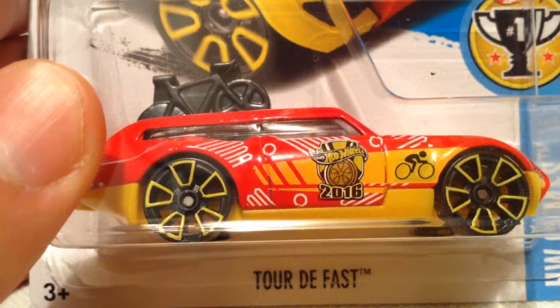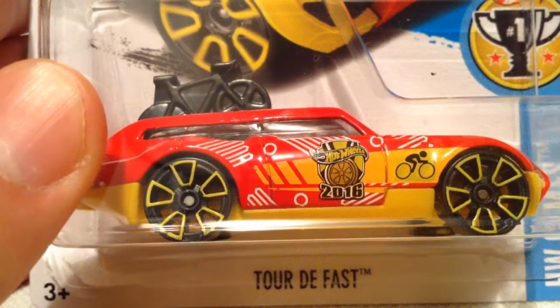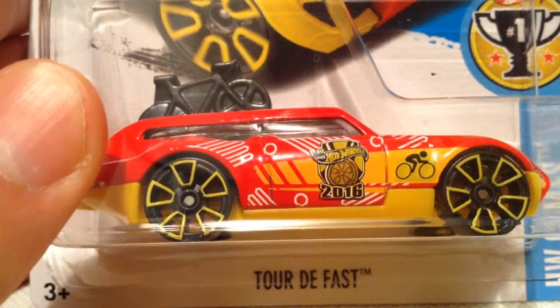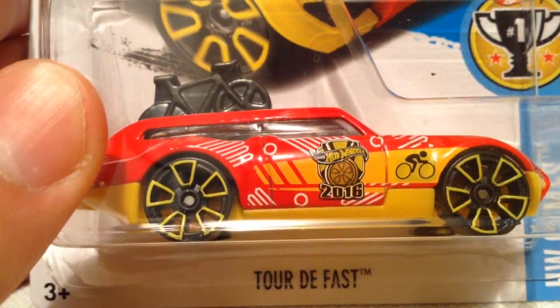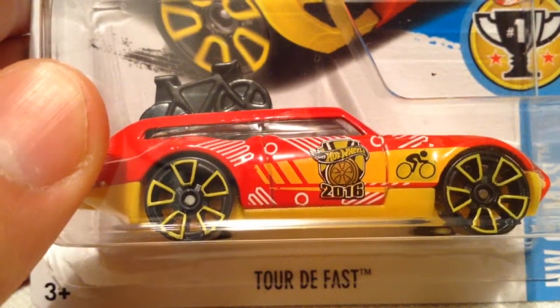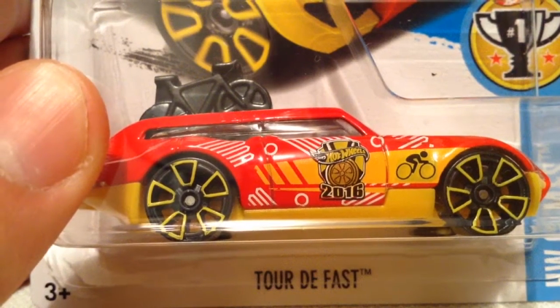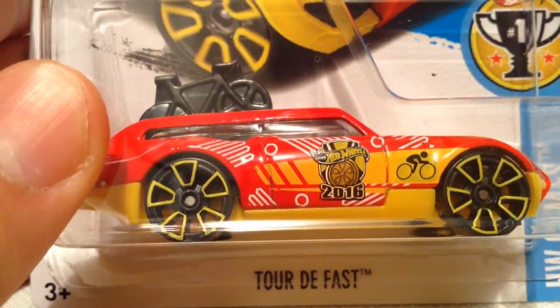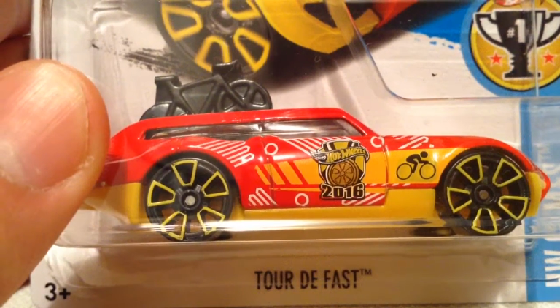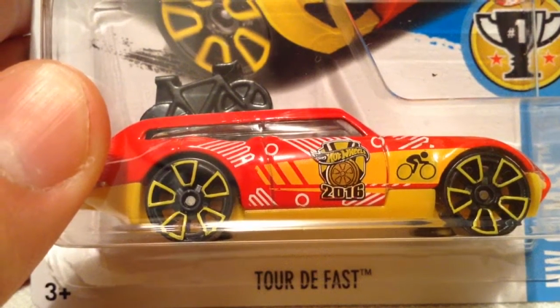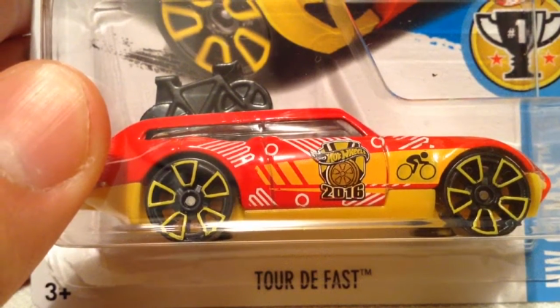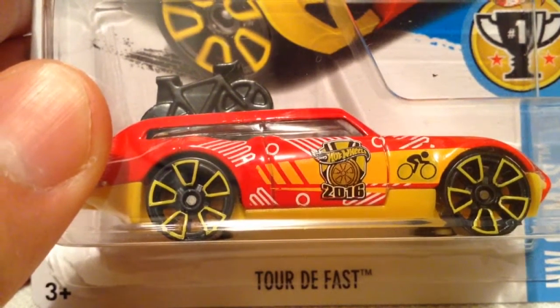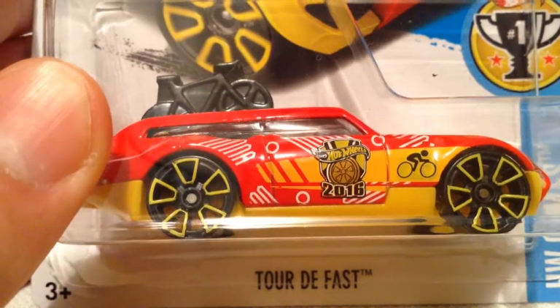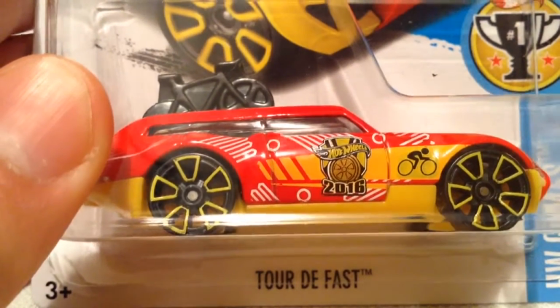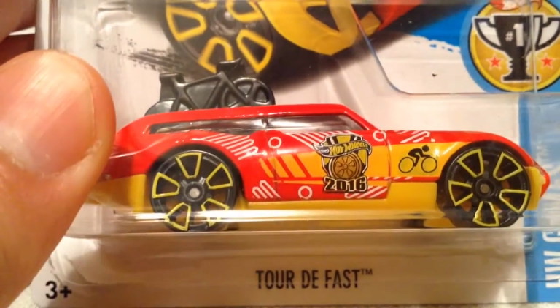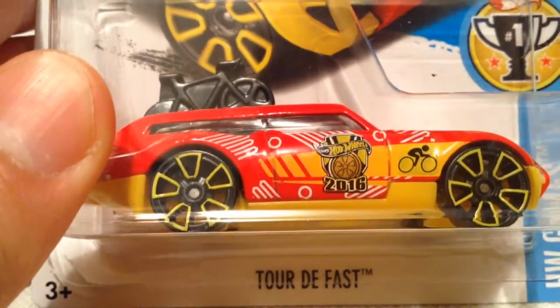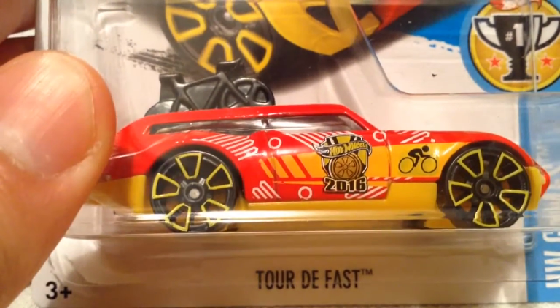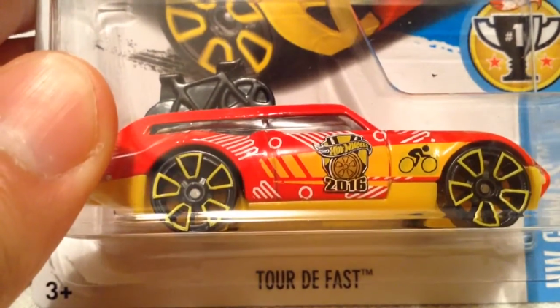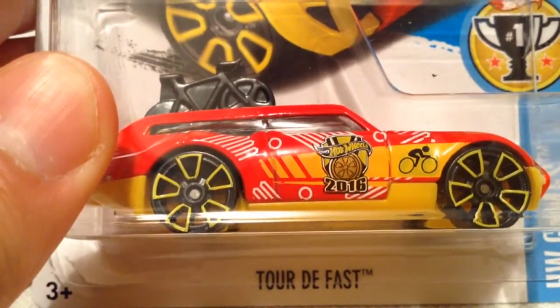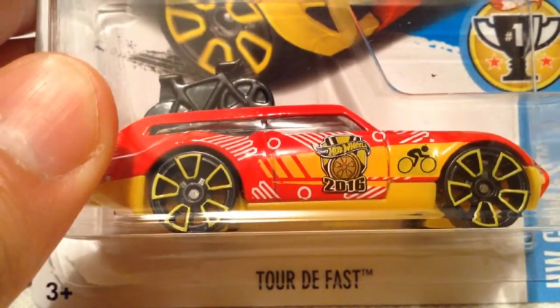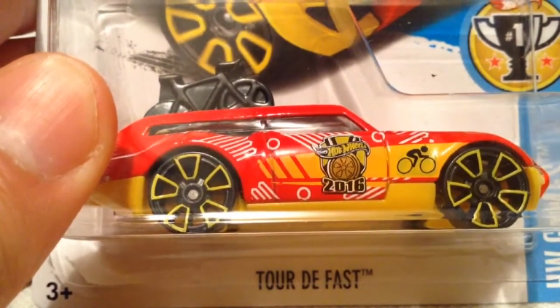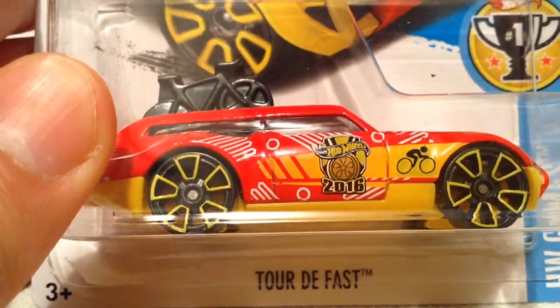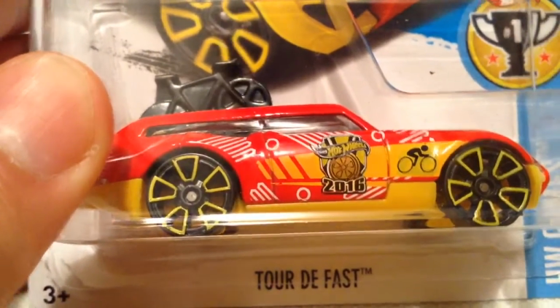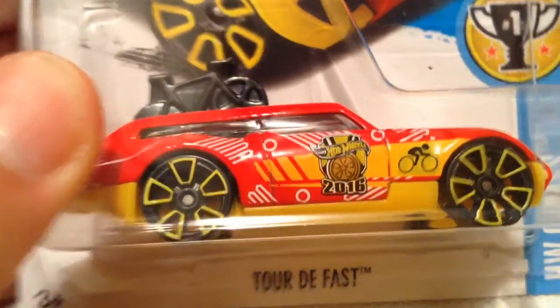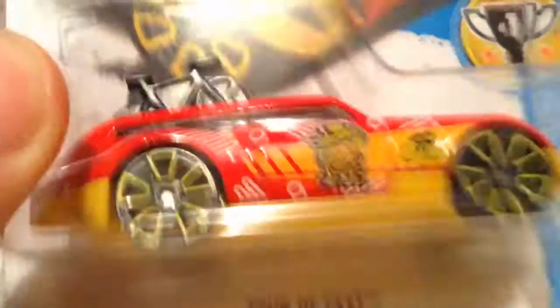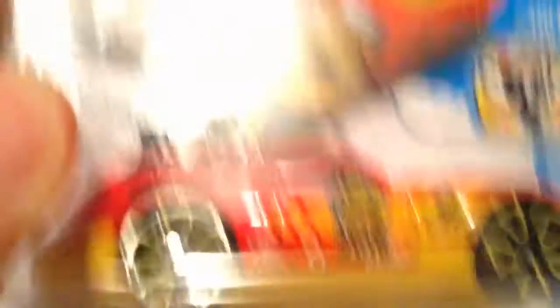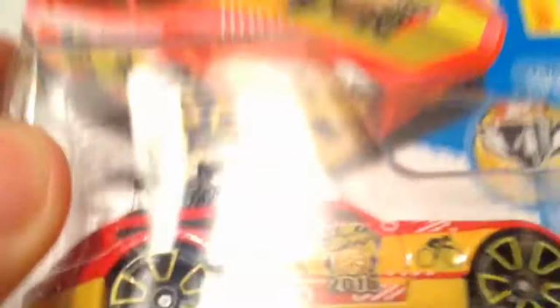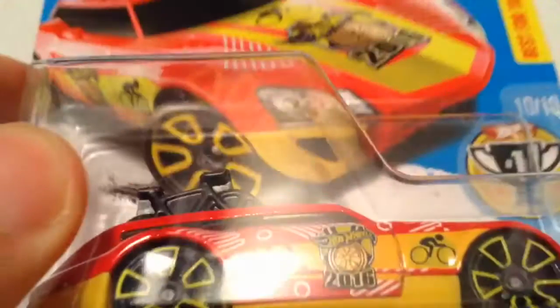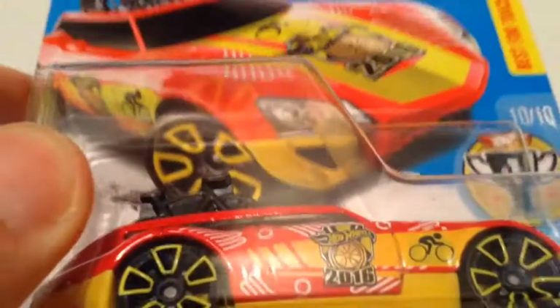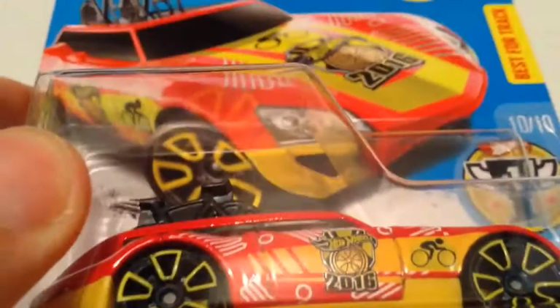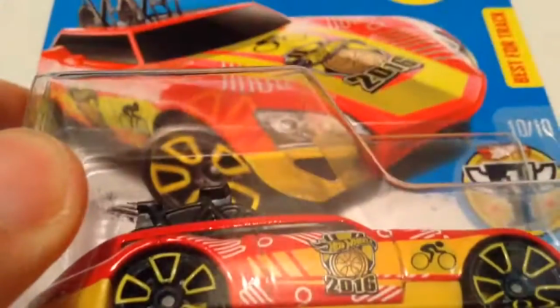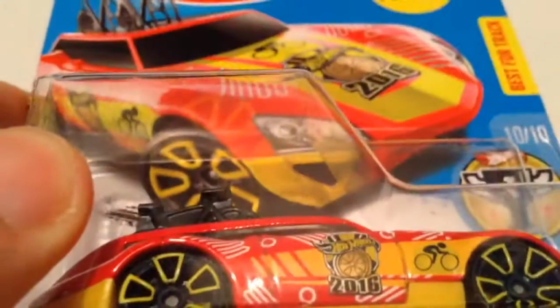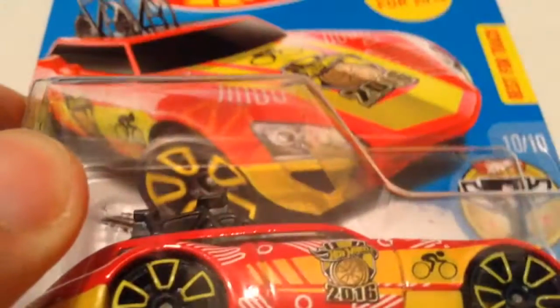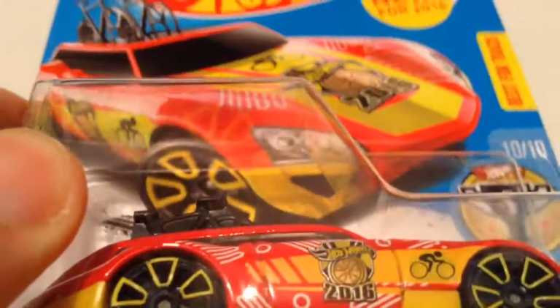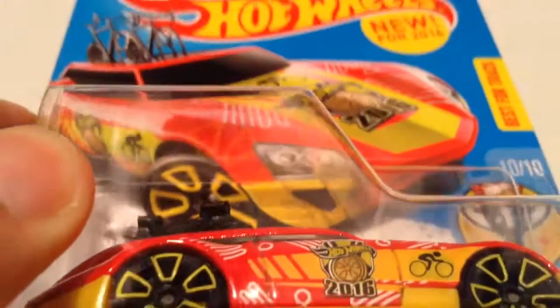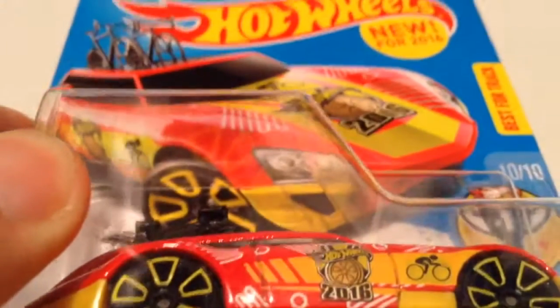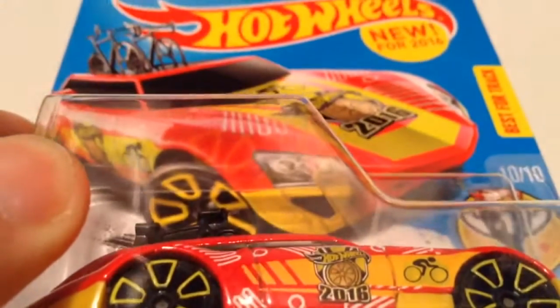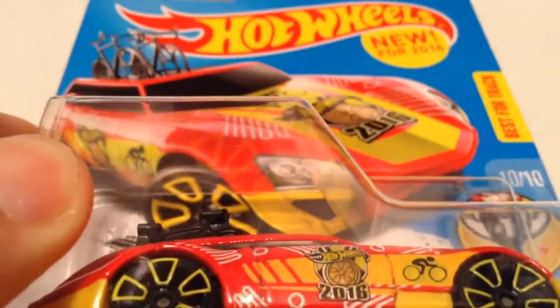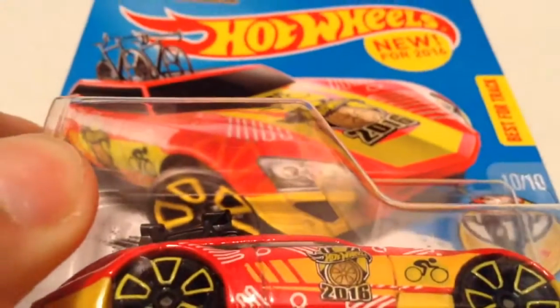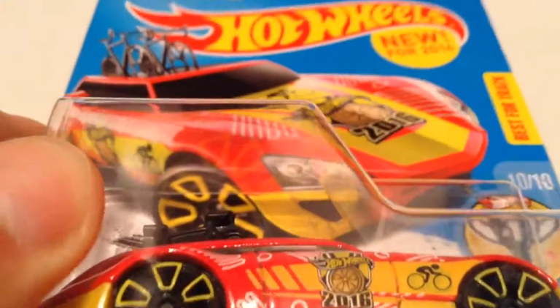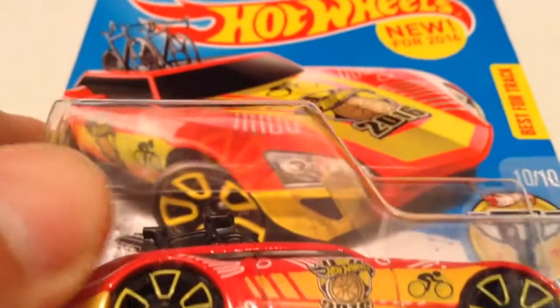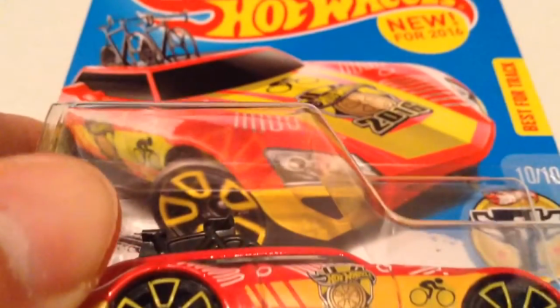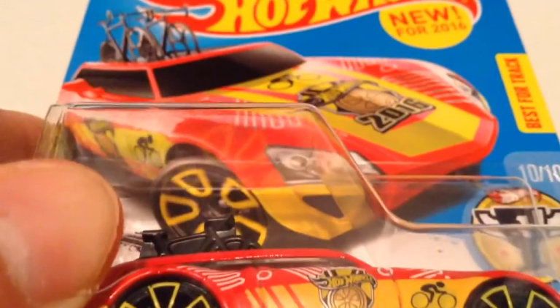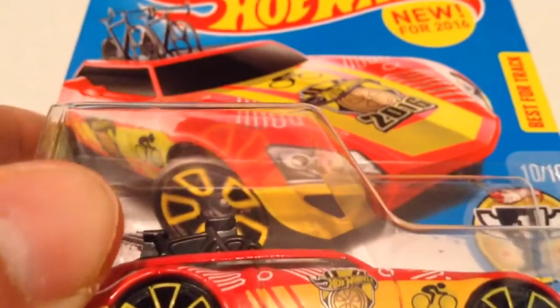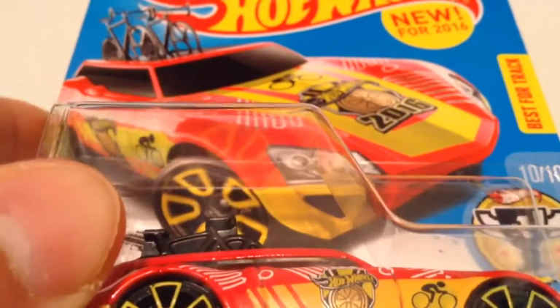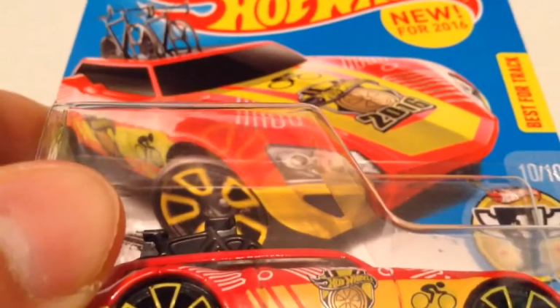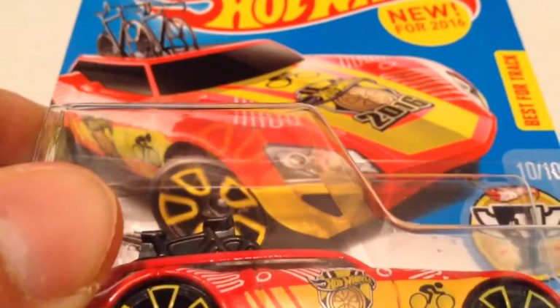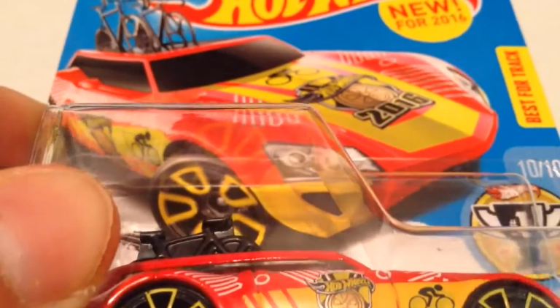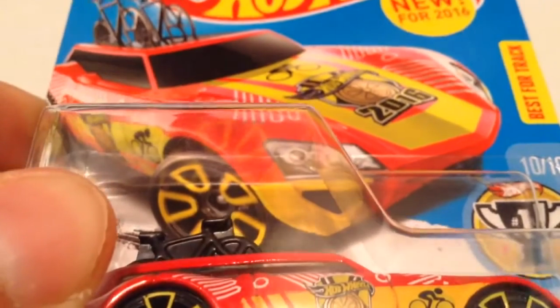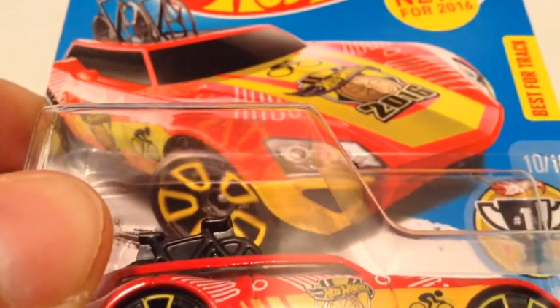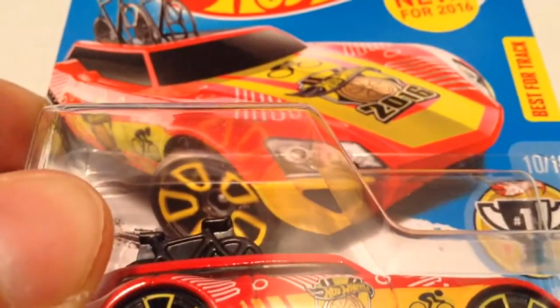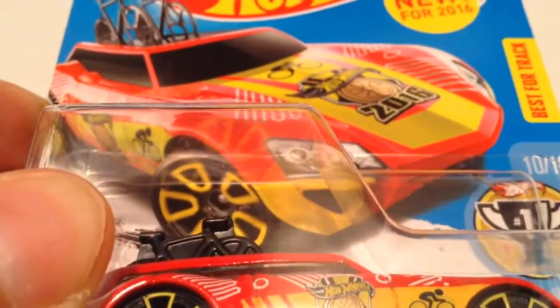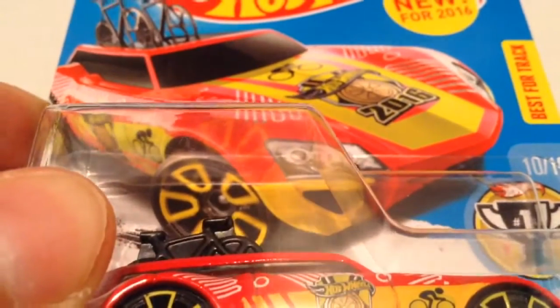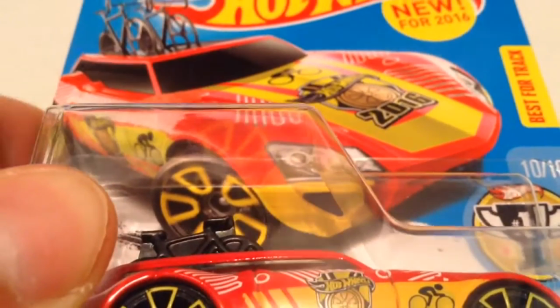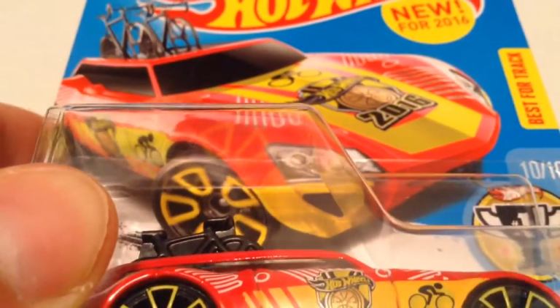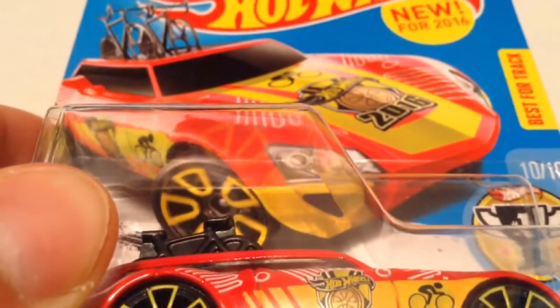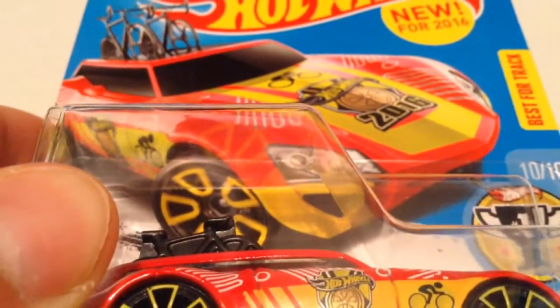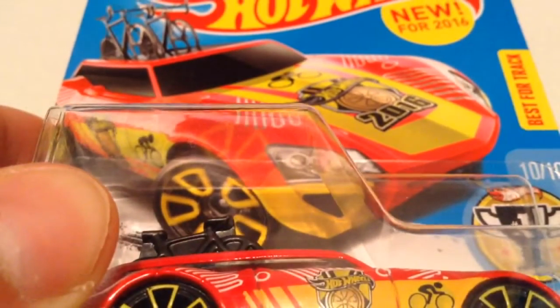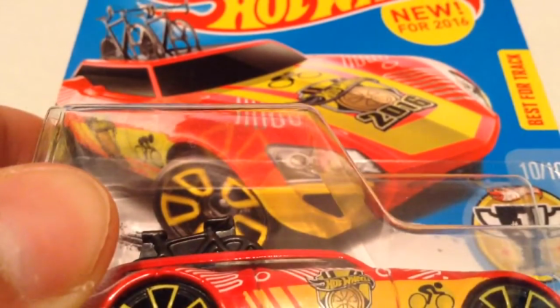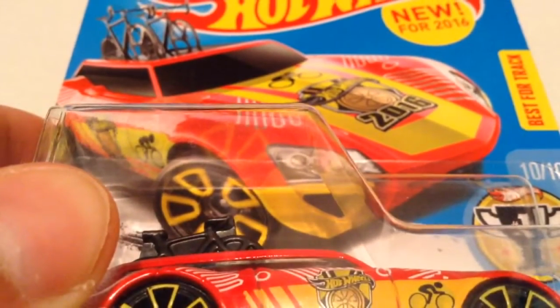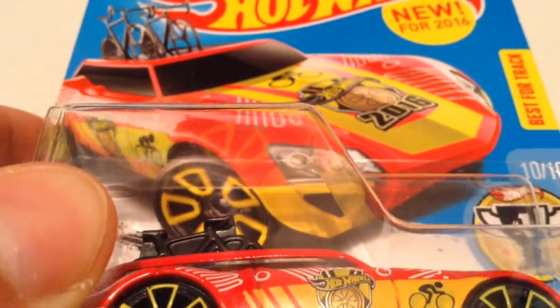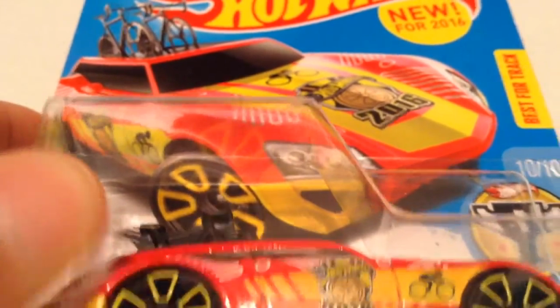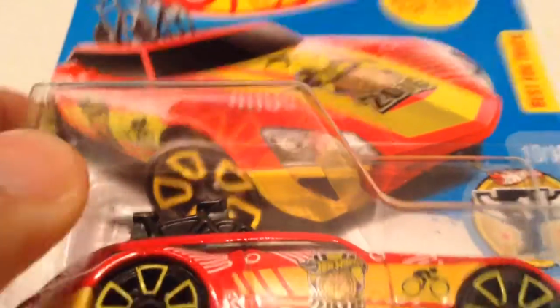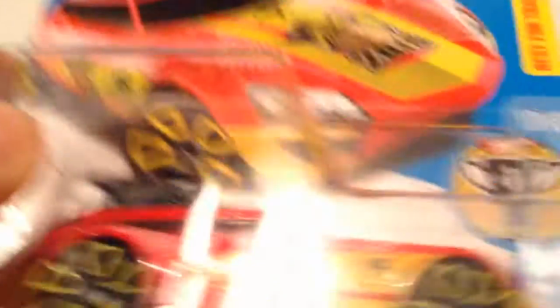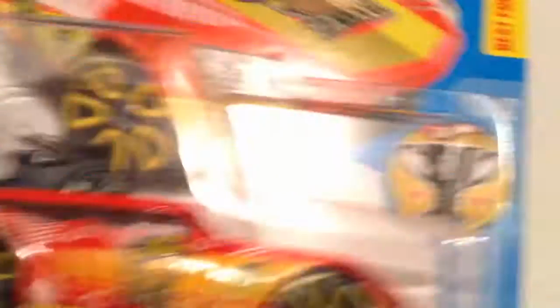Hey YouTube, it's me, Julien. Here's a Tour de Fast, a new casting for 2016. There's the card if you want to check that out.